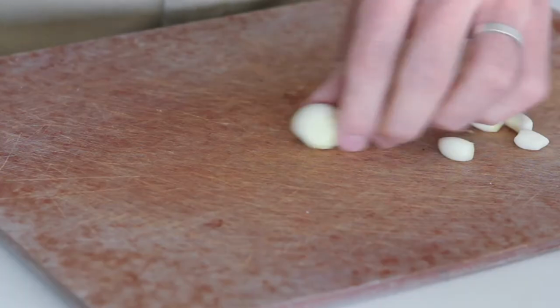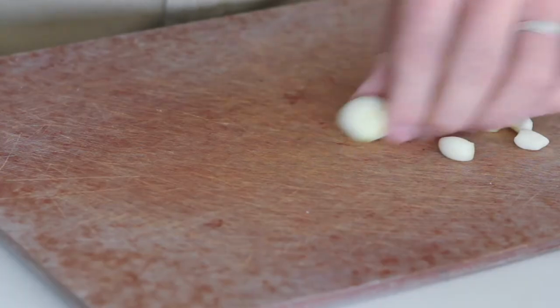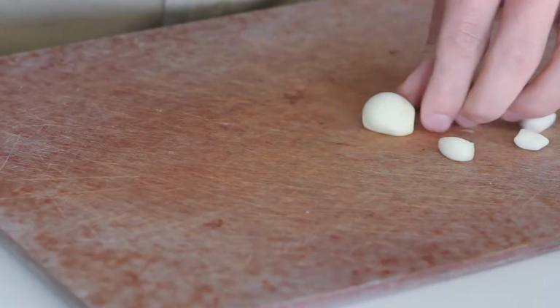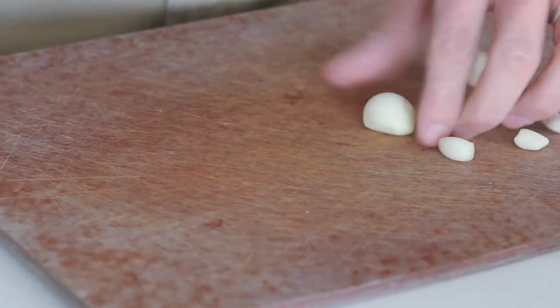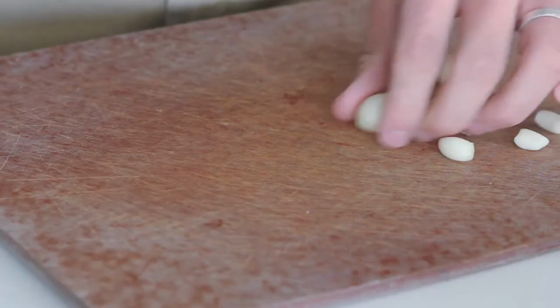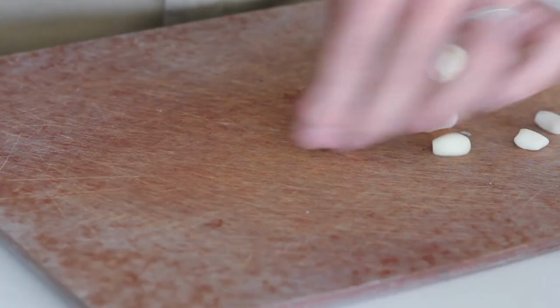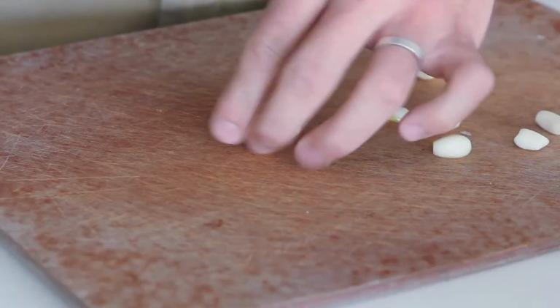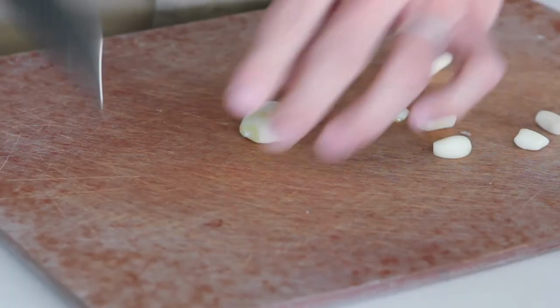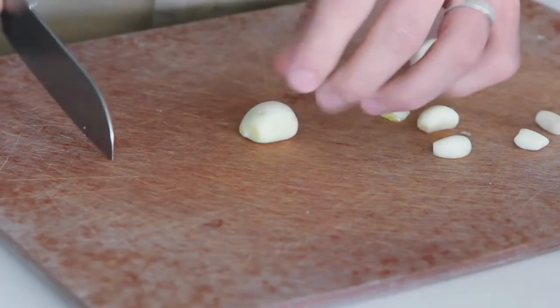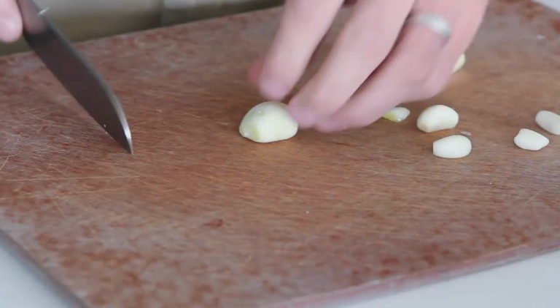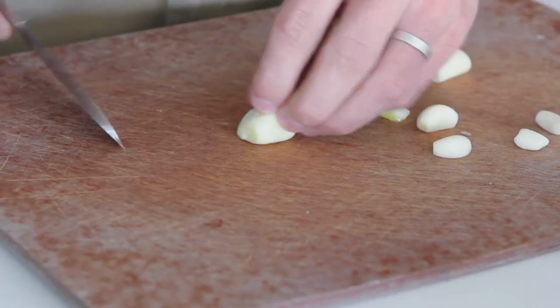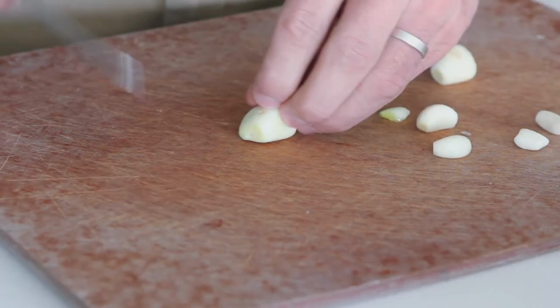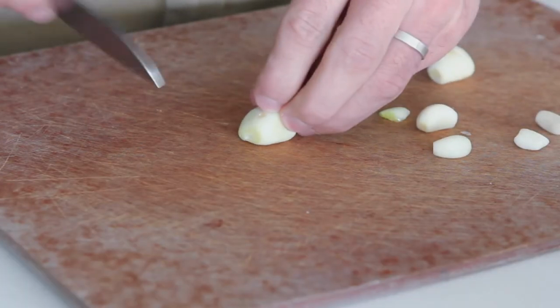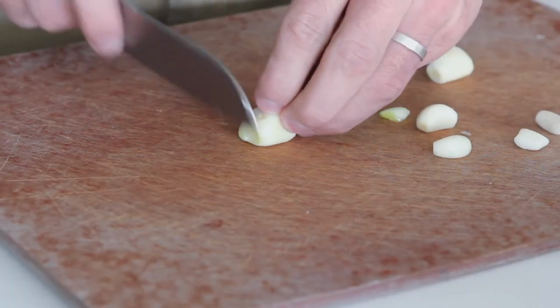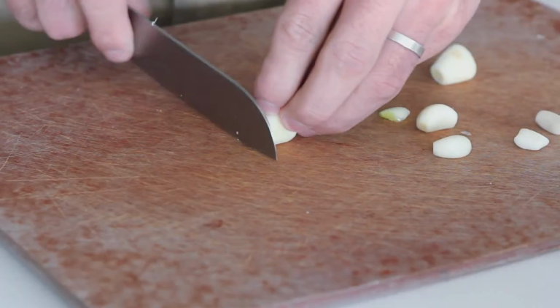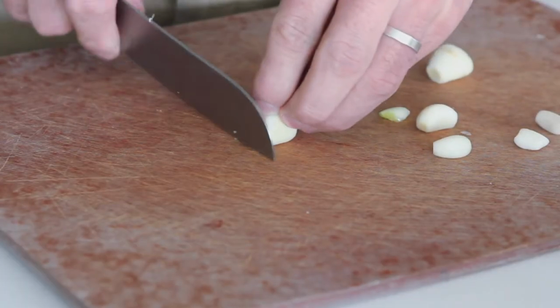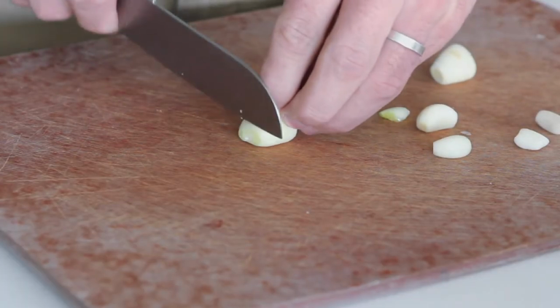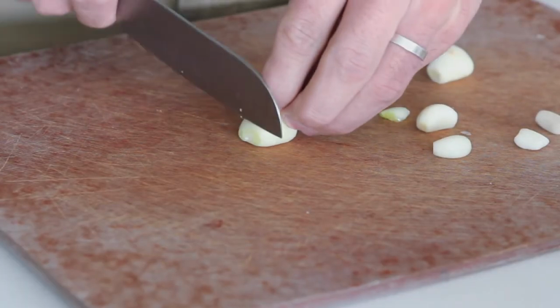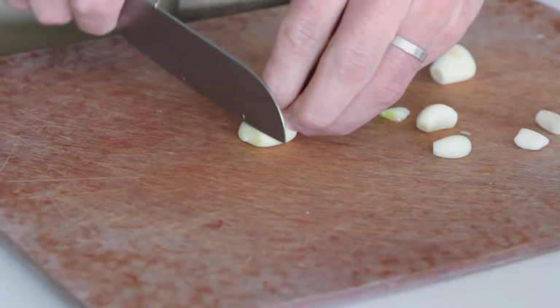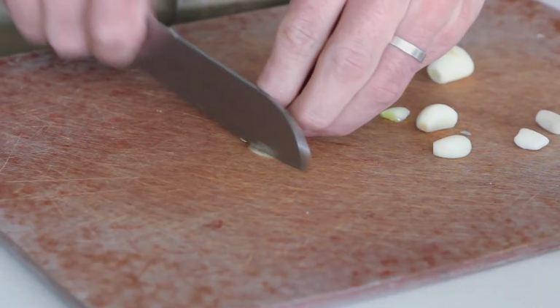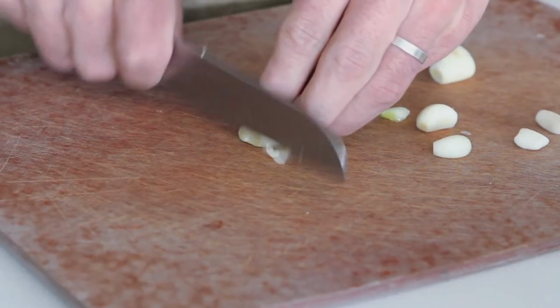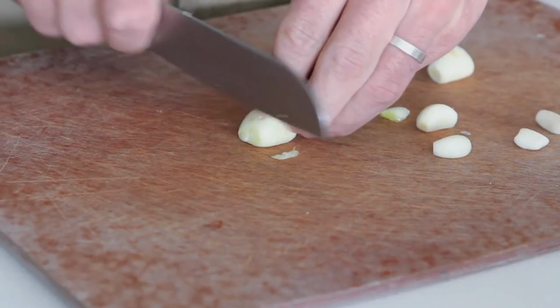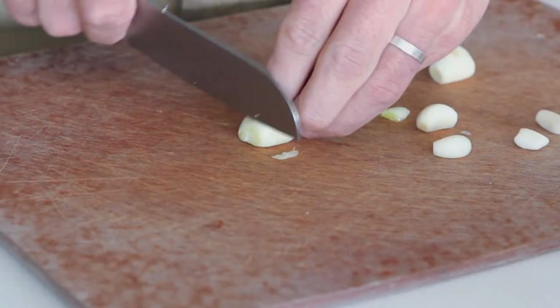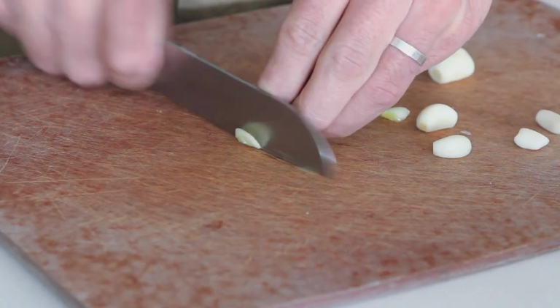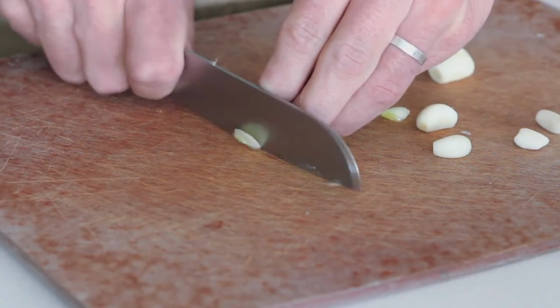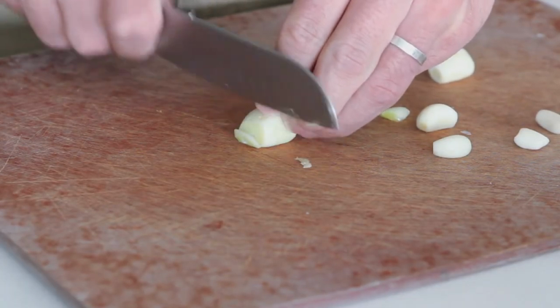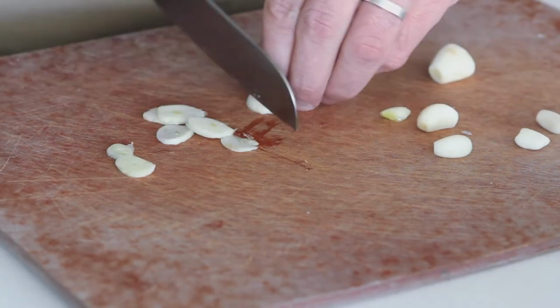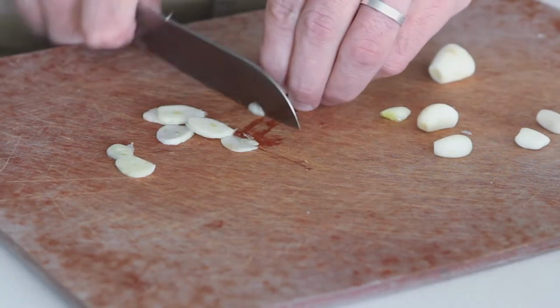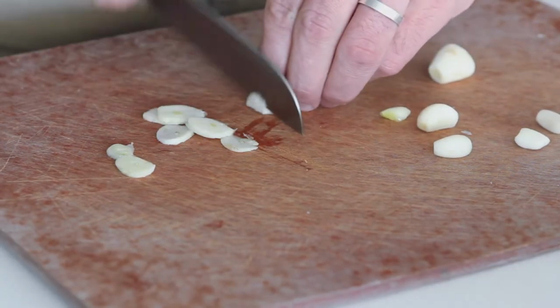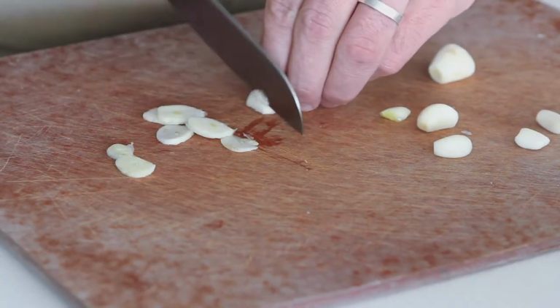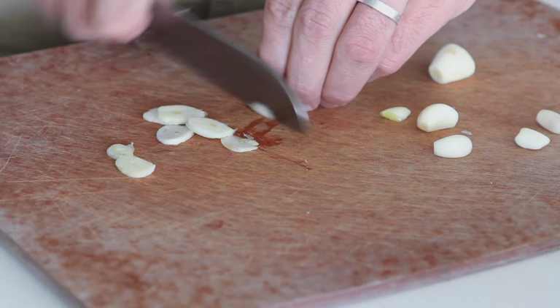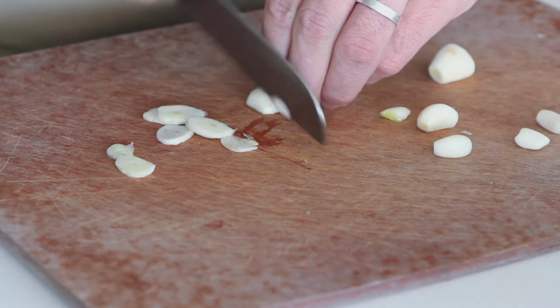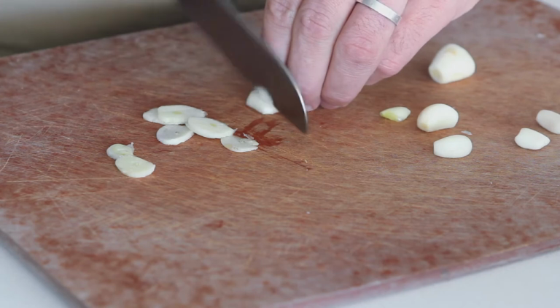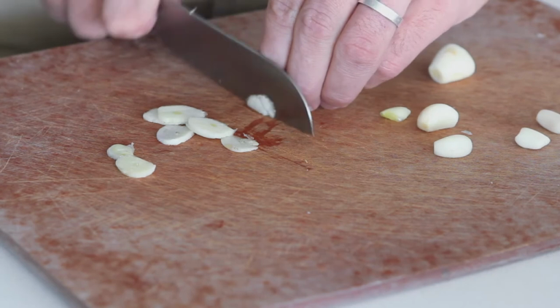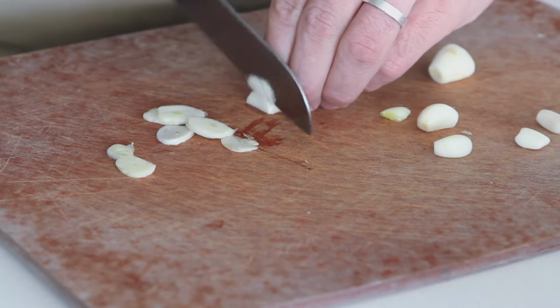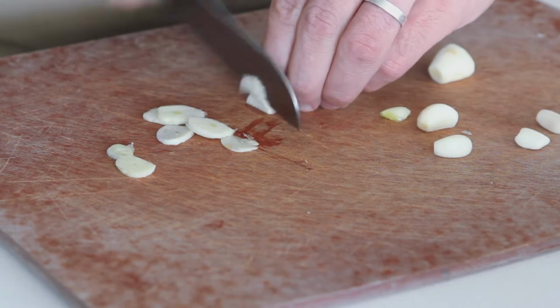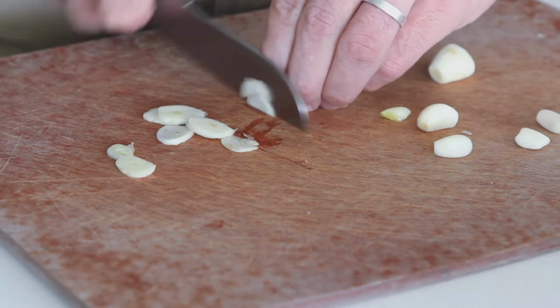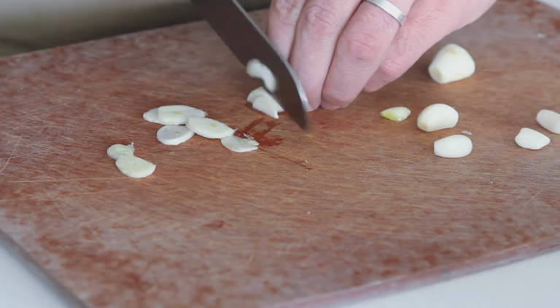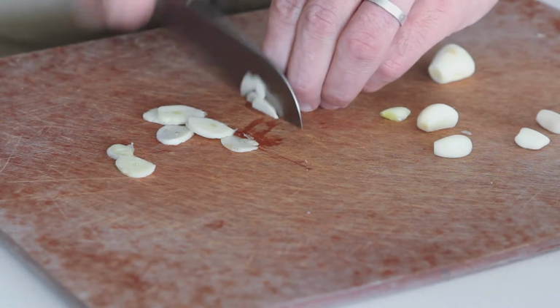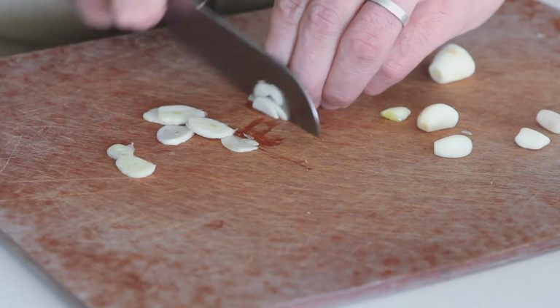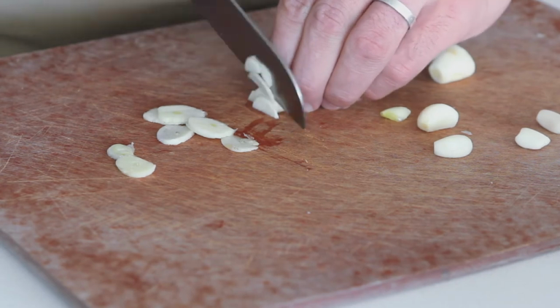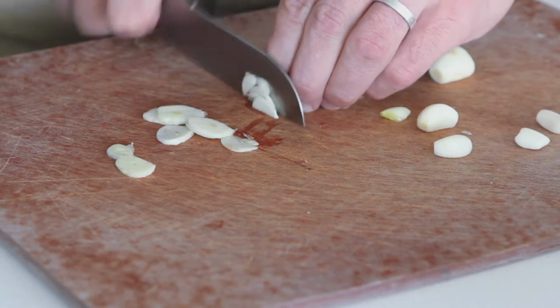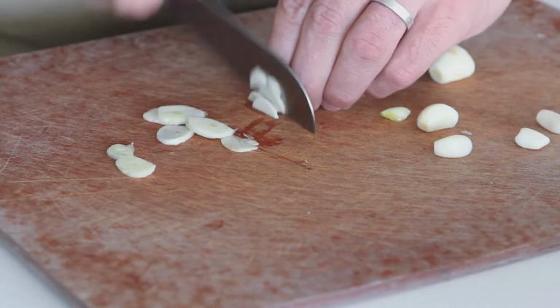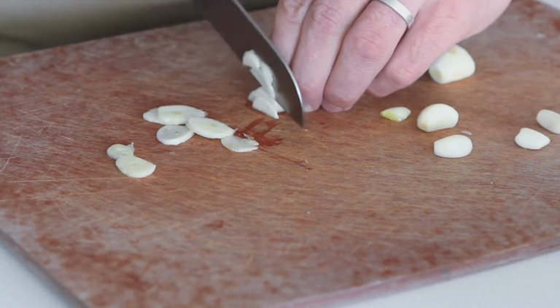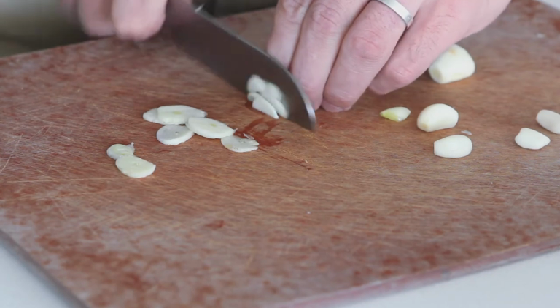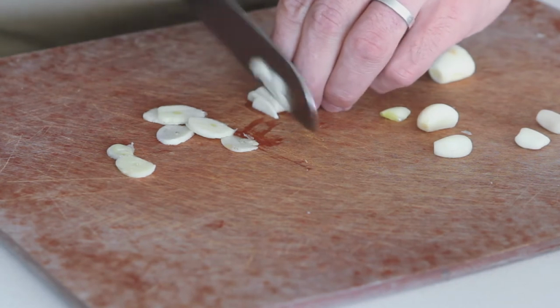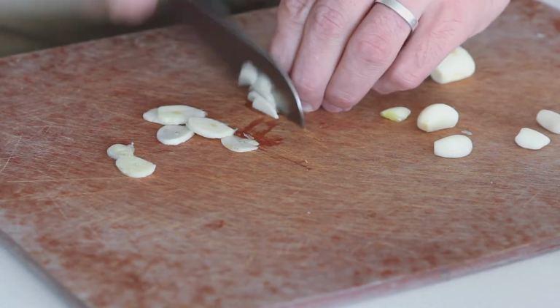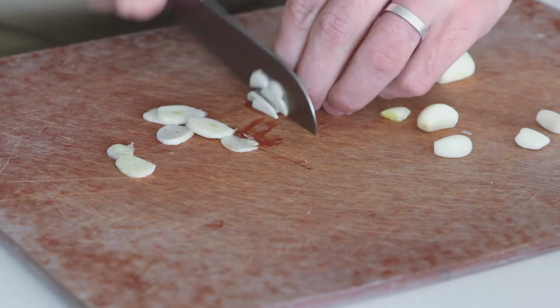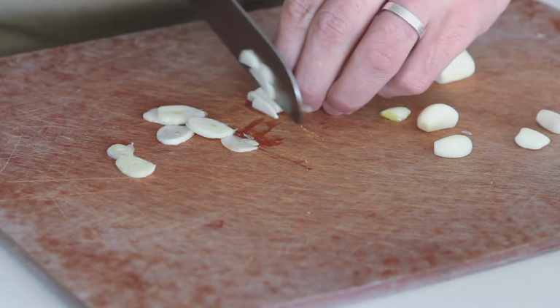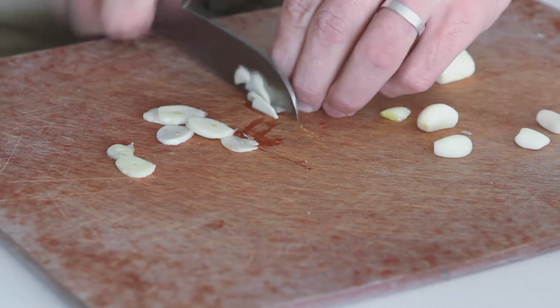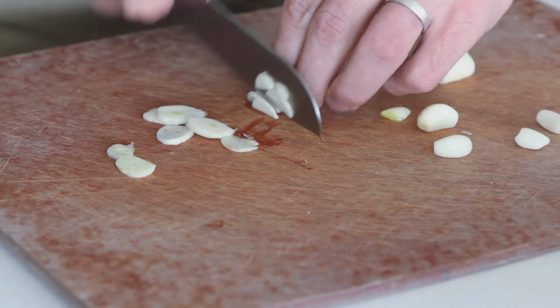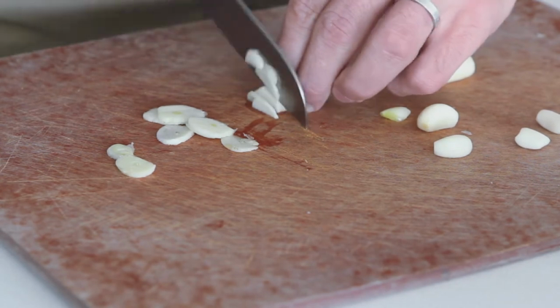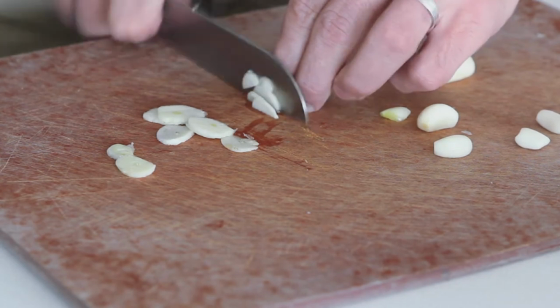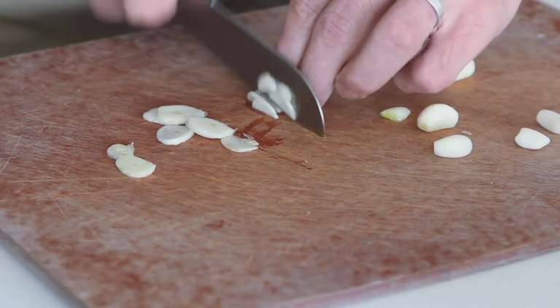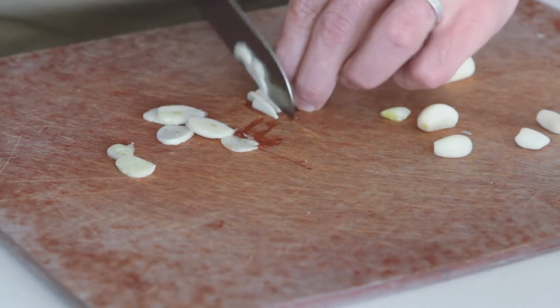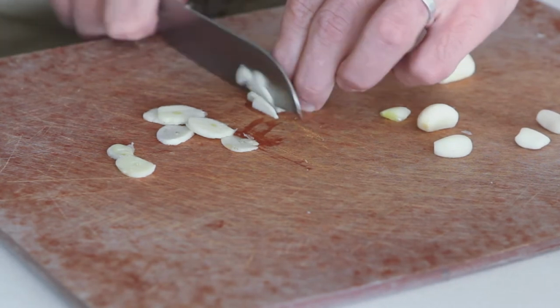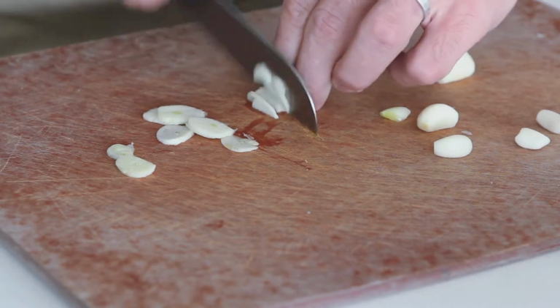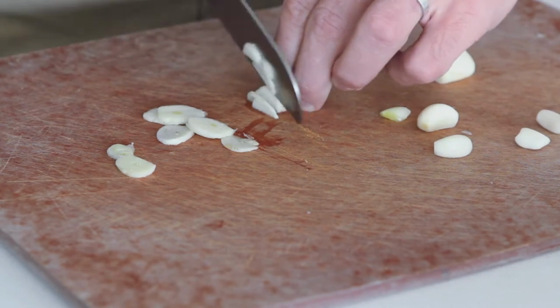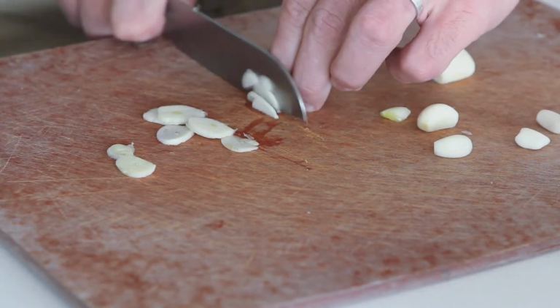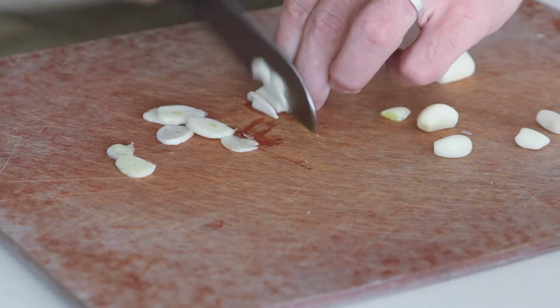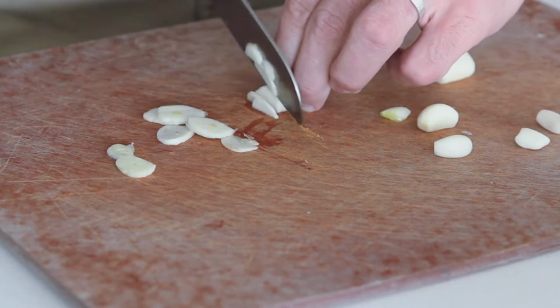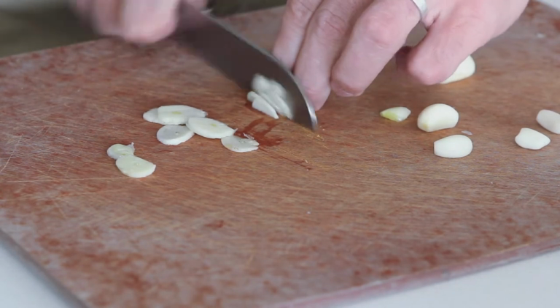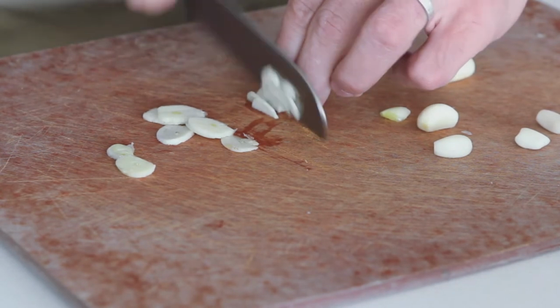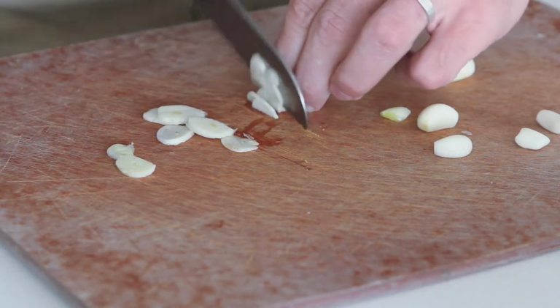We're going to start with slicing some garlic up. You don't need it chopped — you just want to slice it really thin. We'll keep it pretty whole.